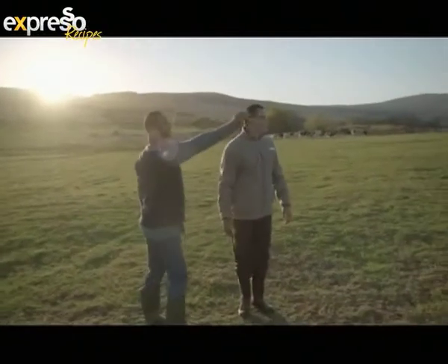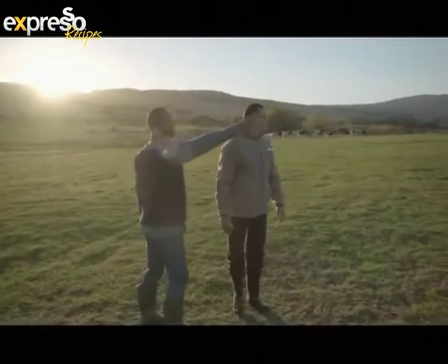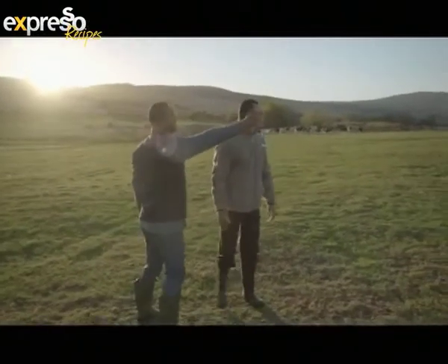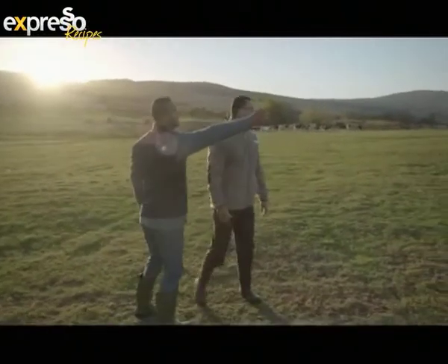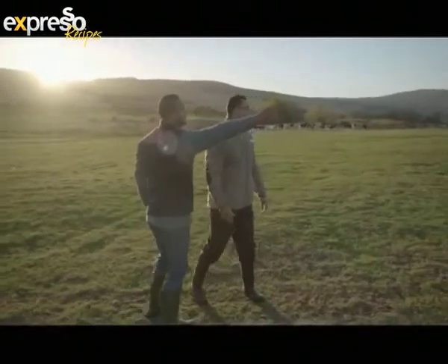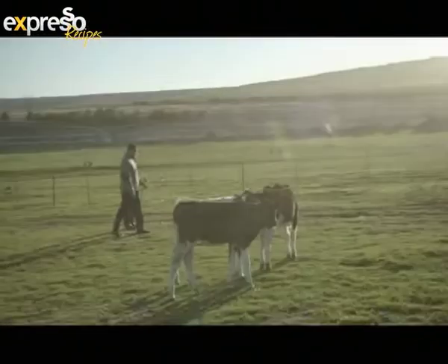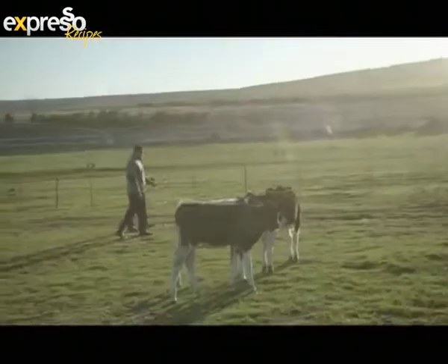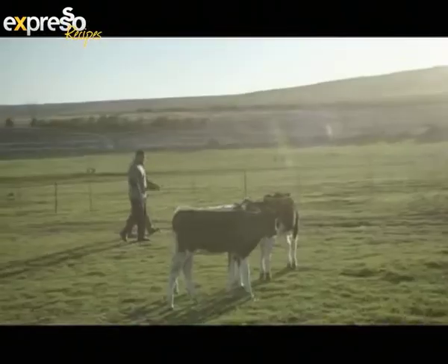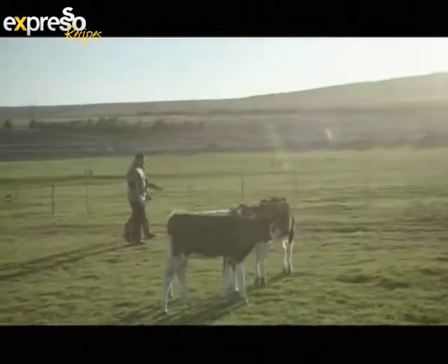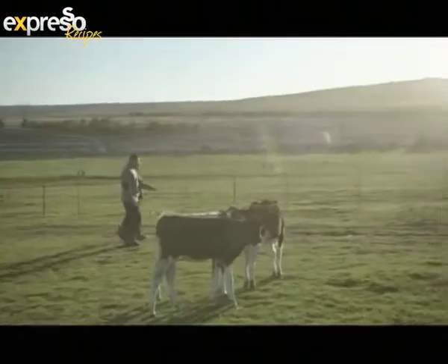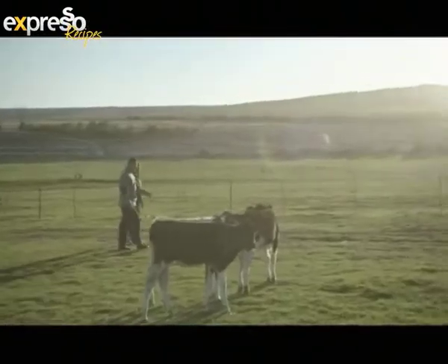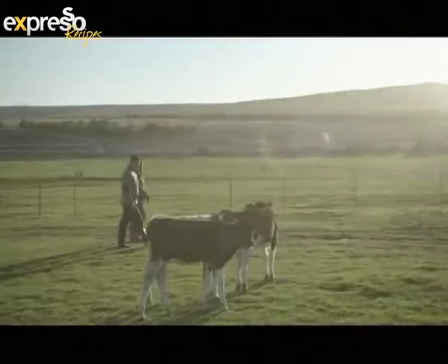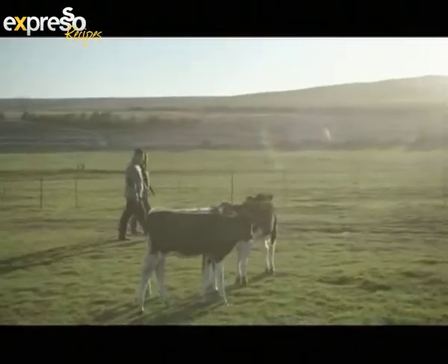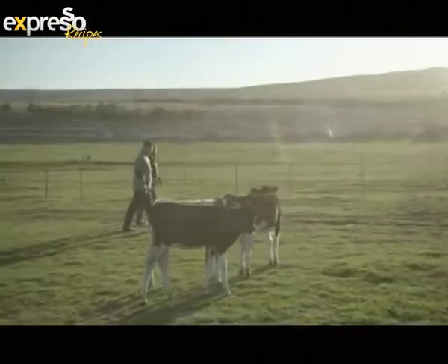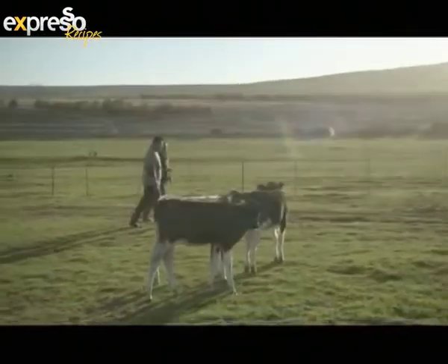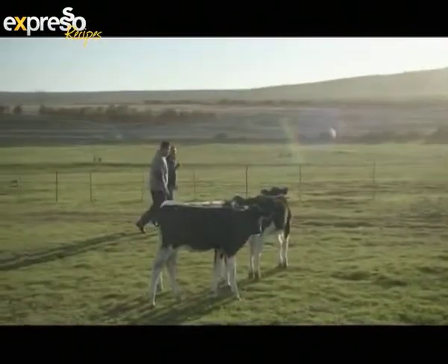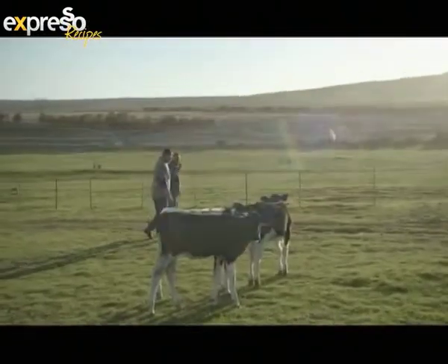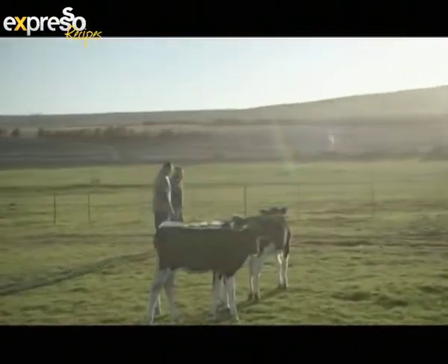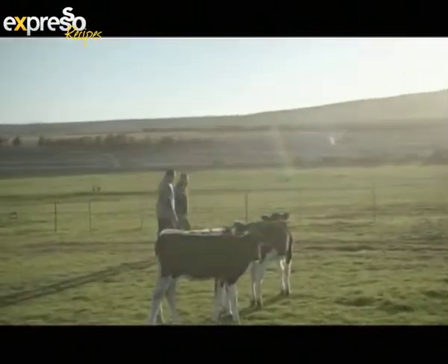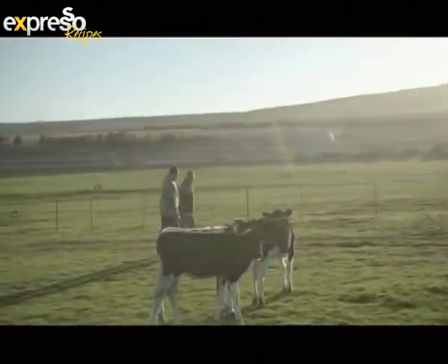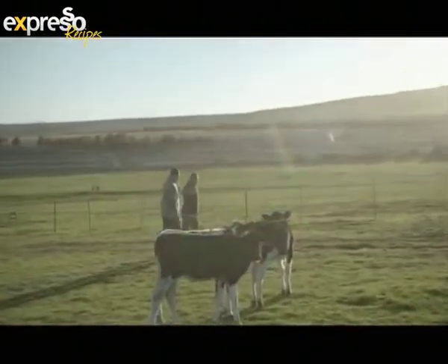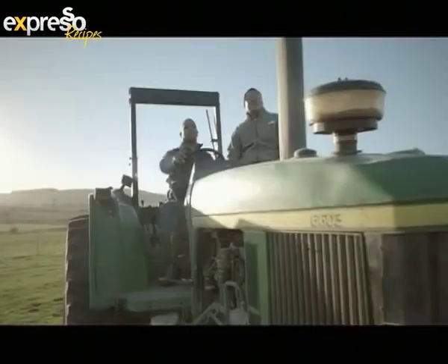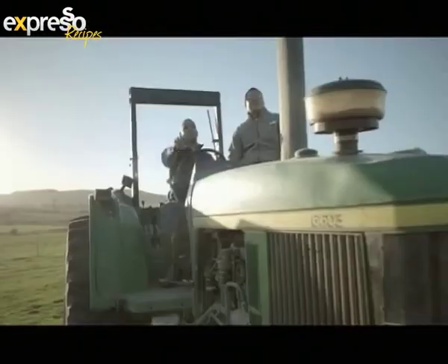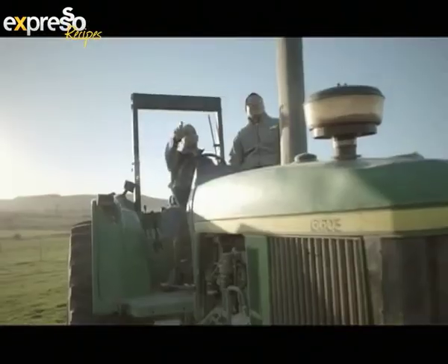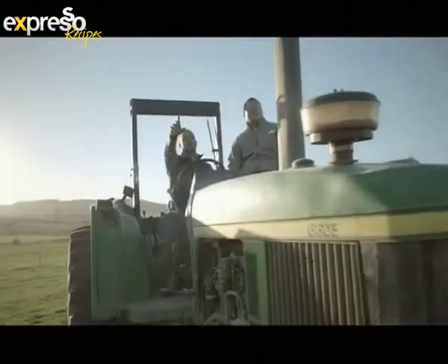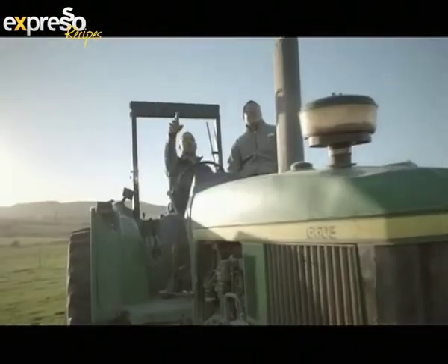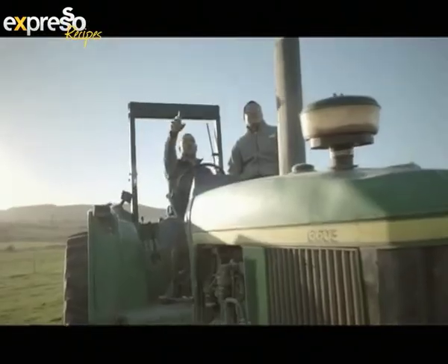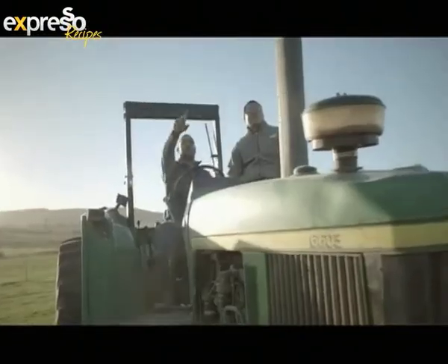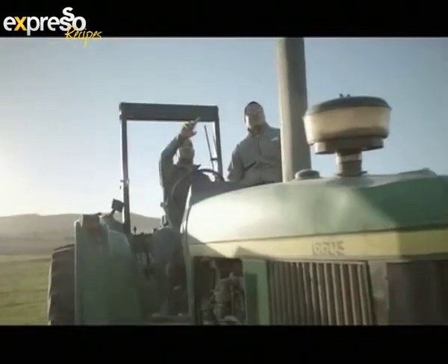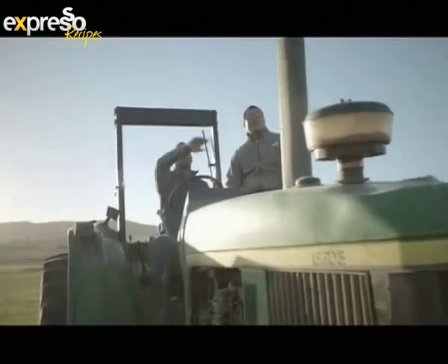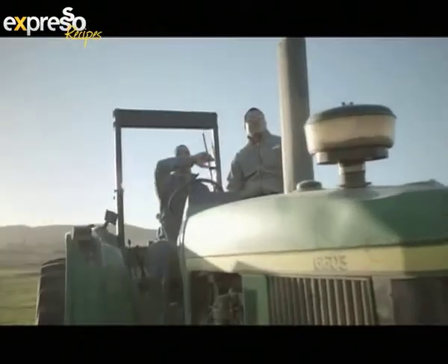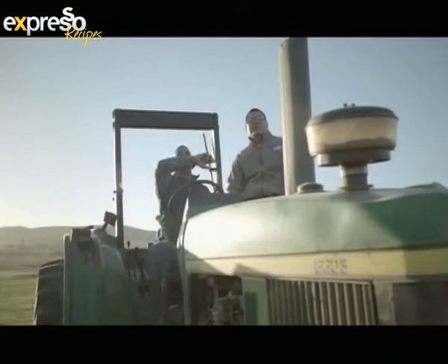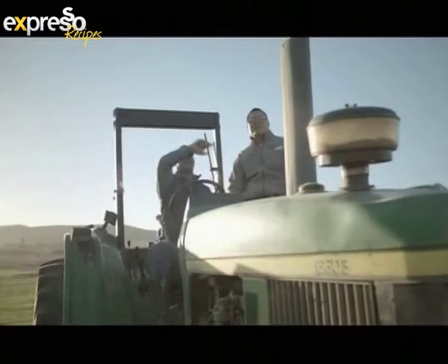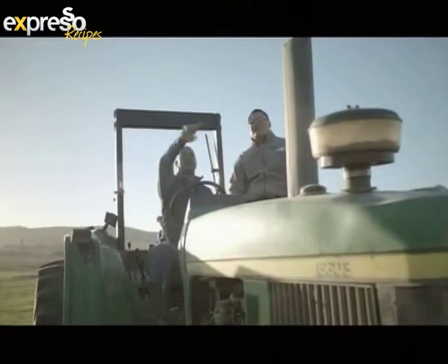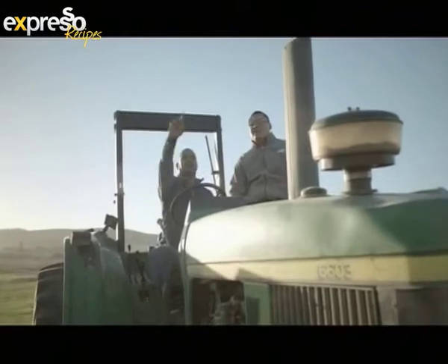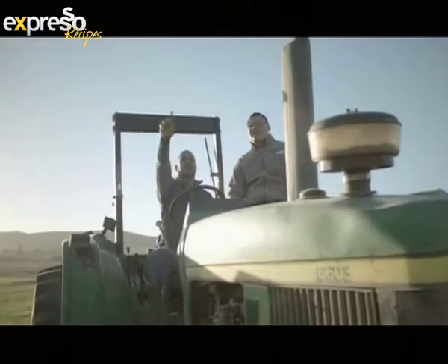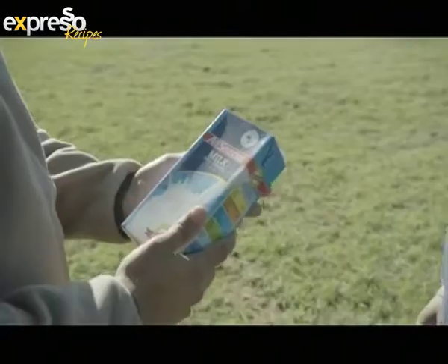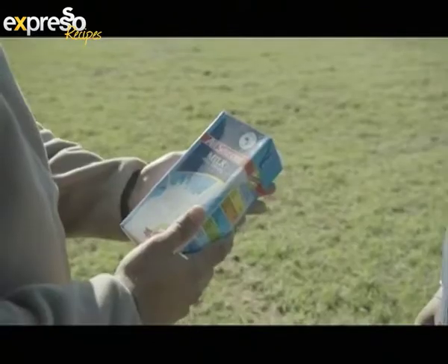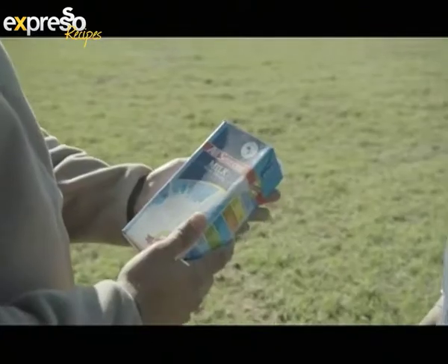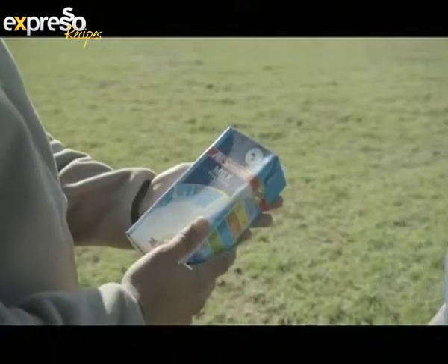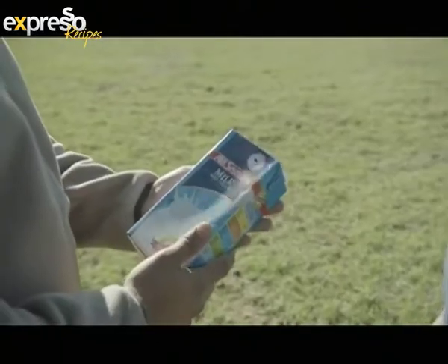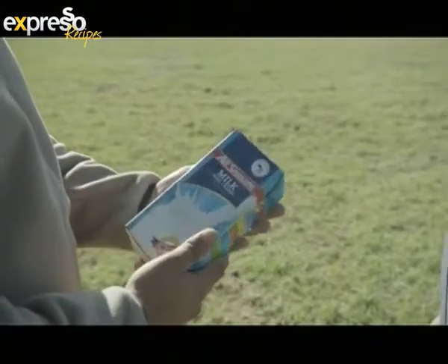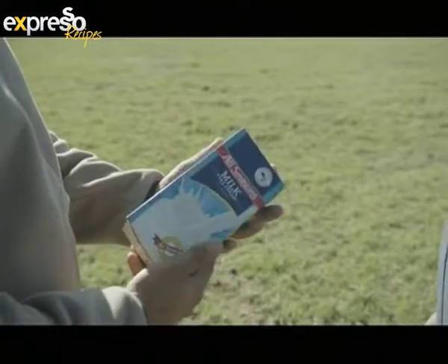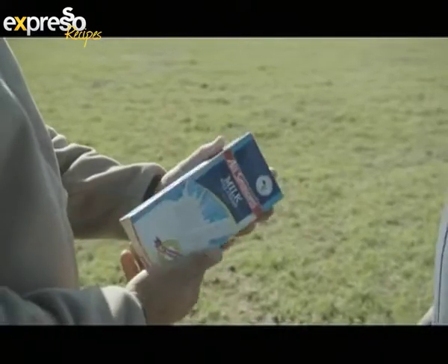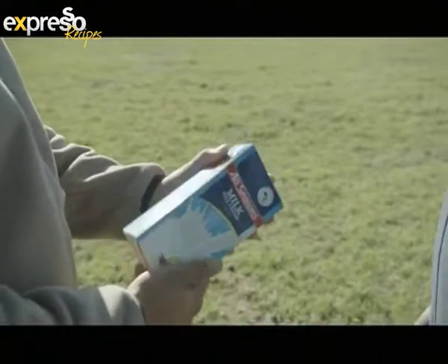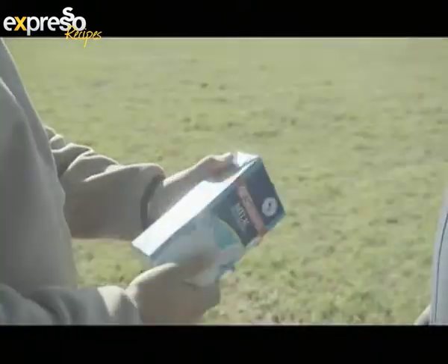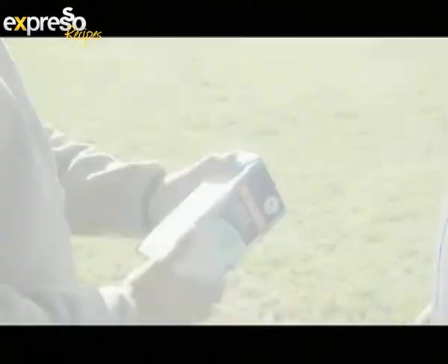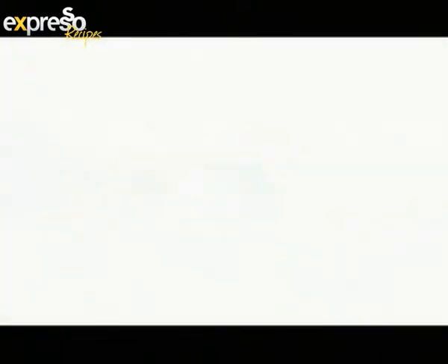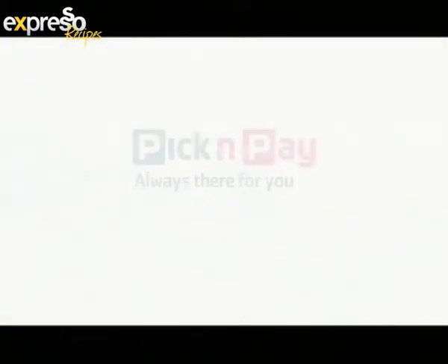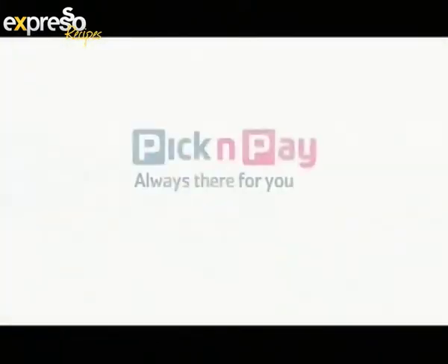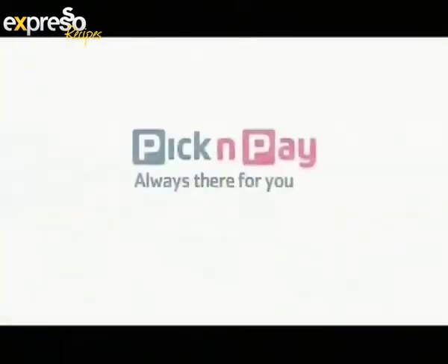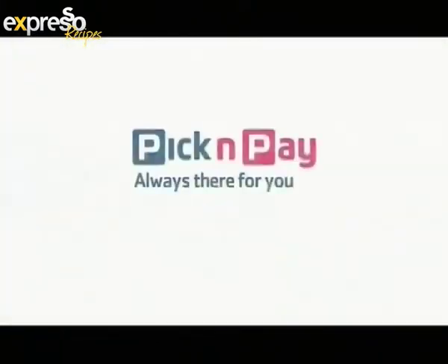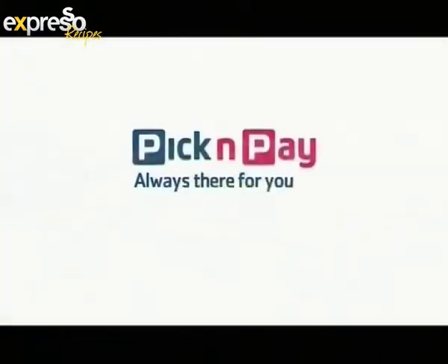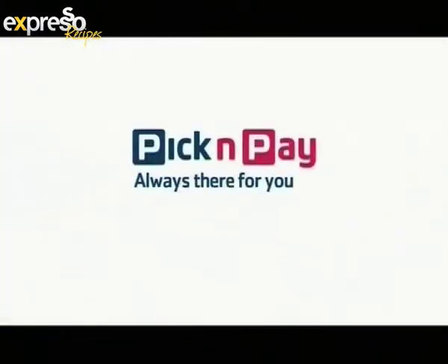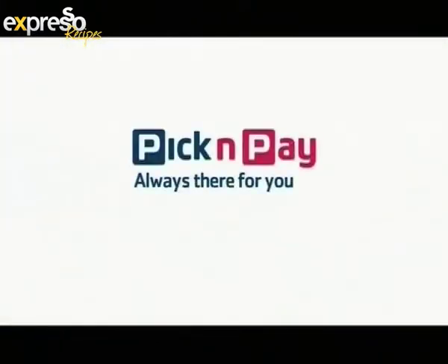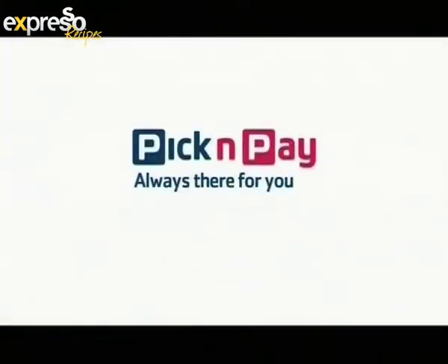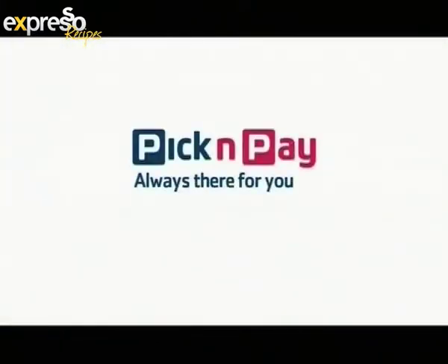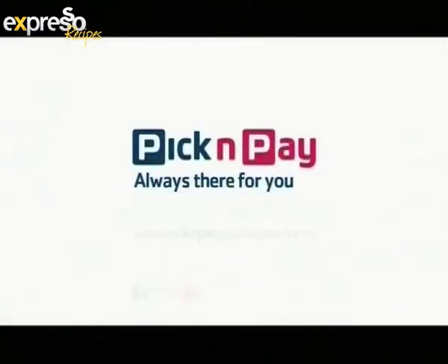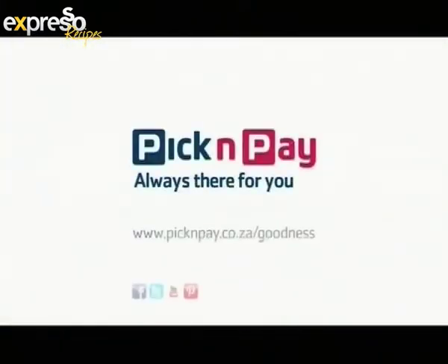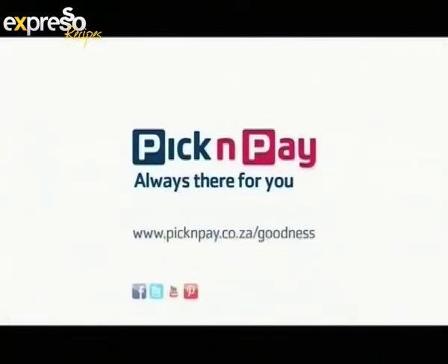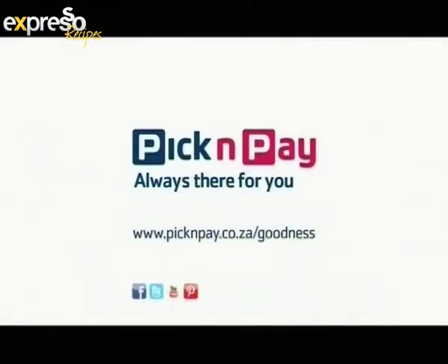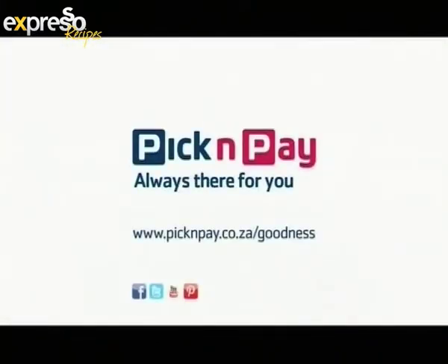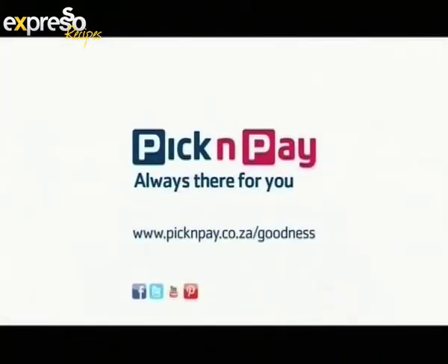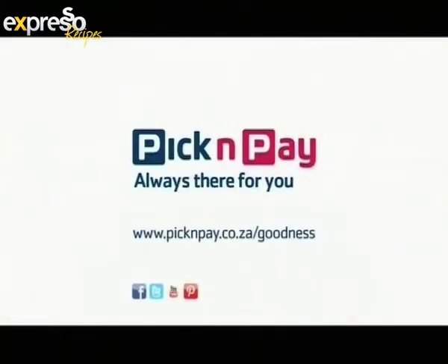It's at the All Seasons Milk Factory, where we found goodness produced on a daily basis. Pick and Pay — always there for you.